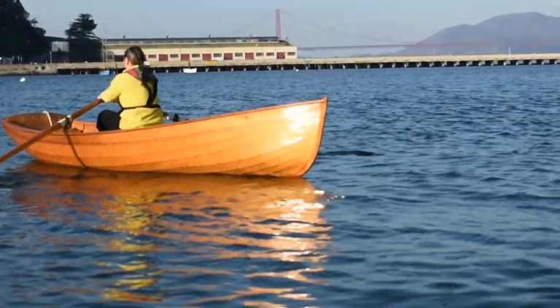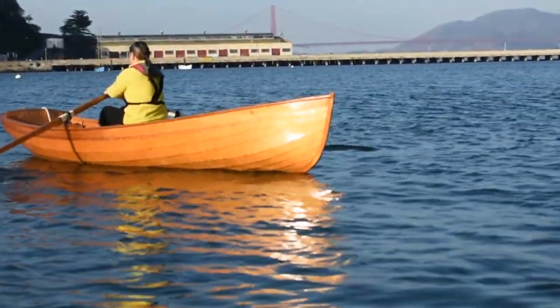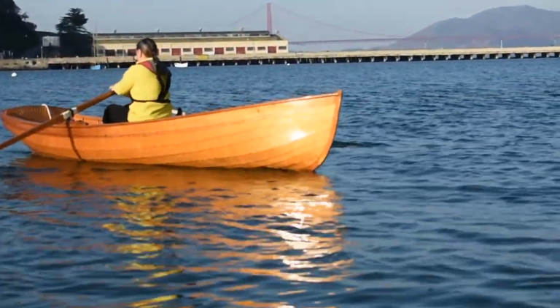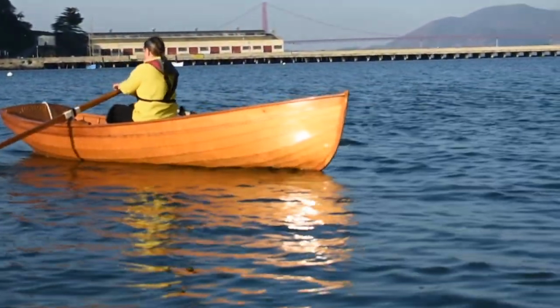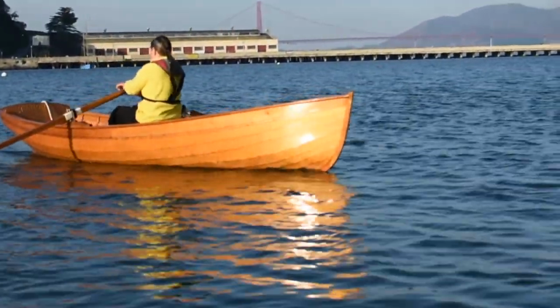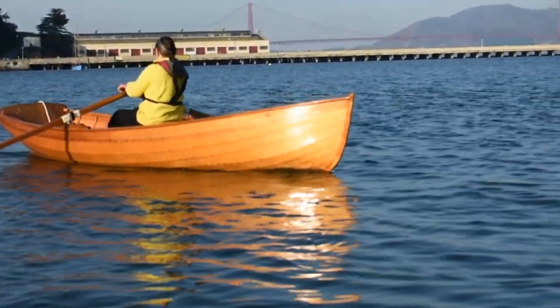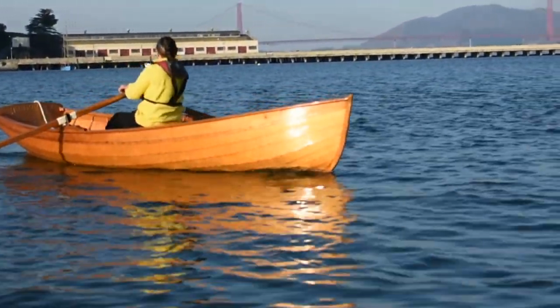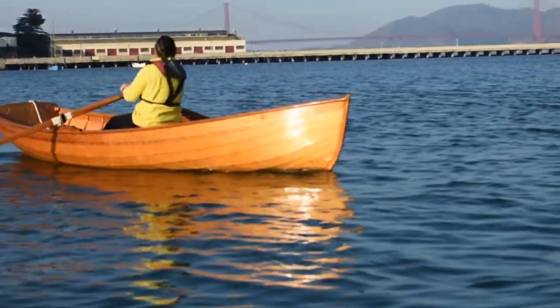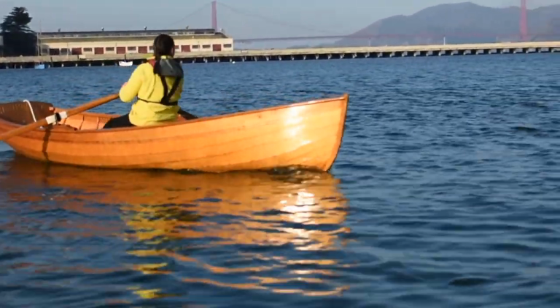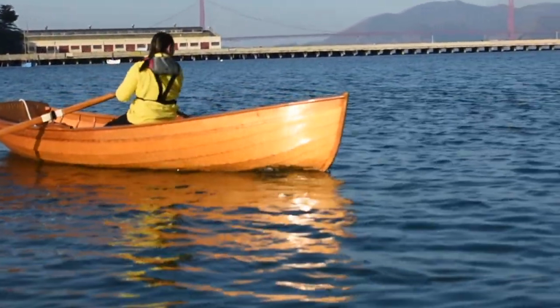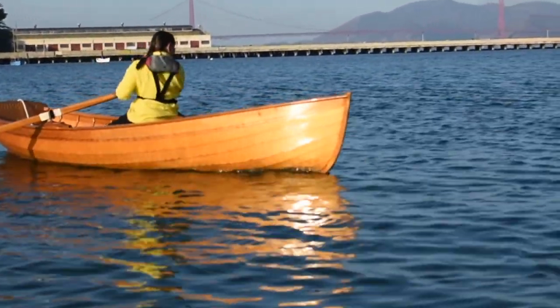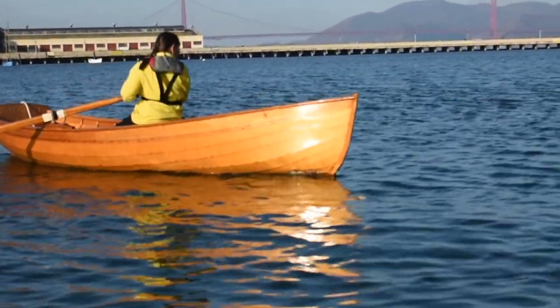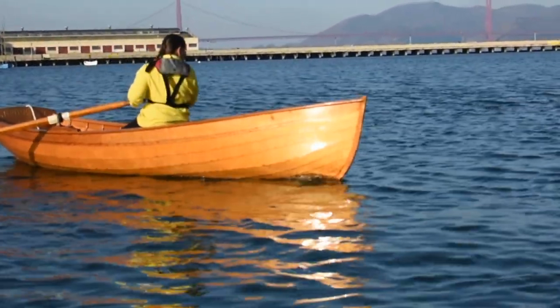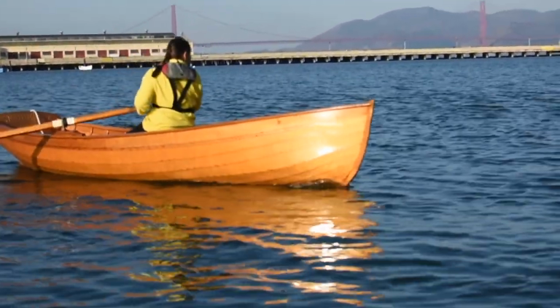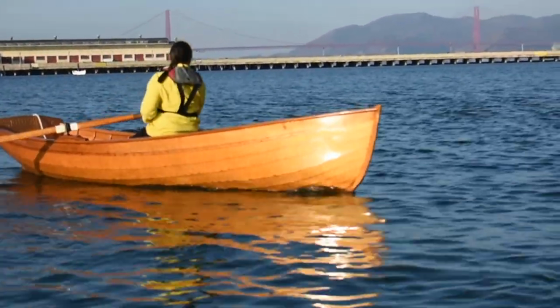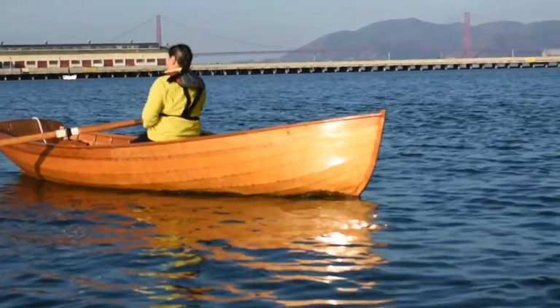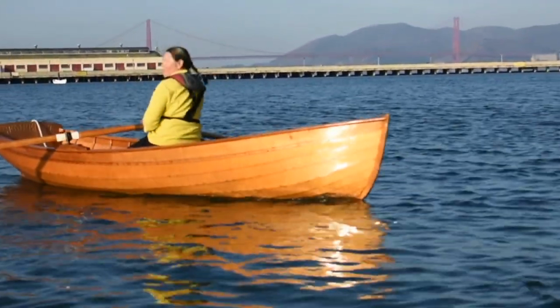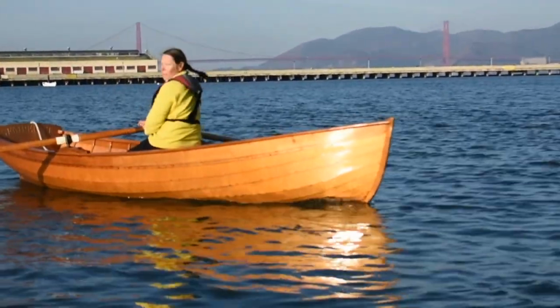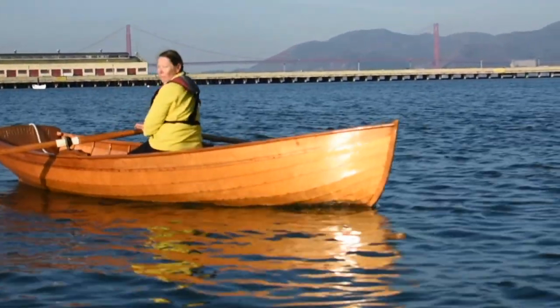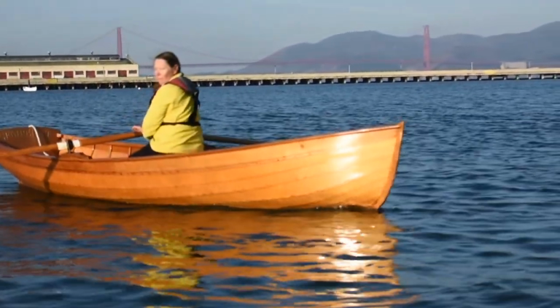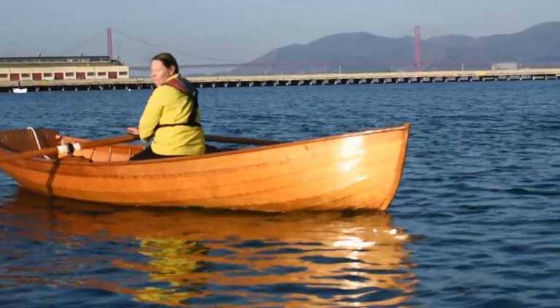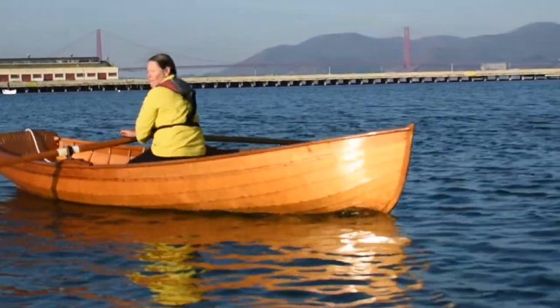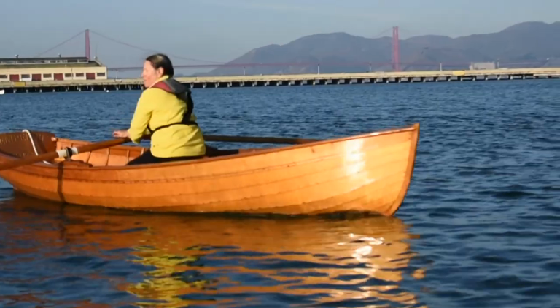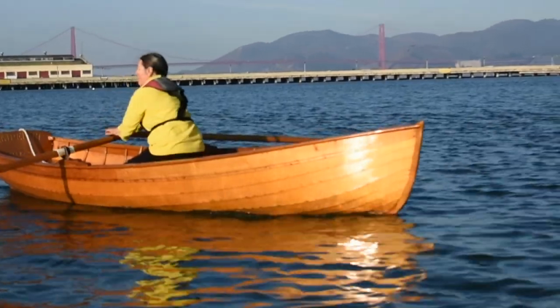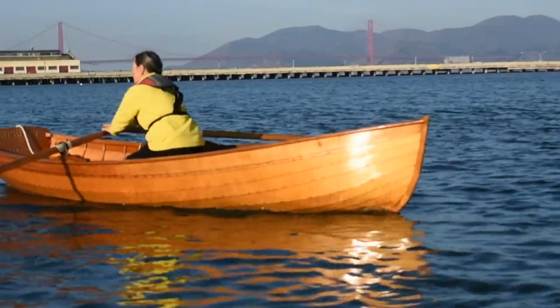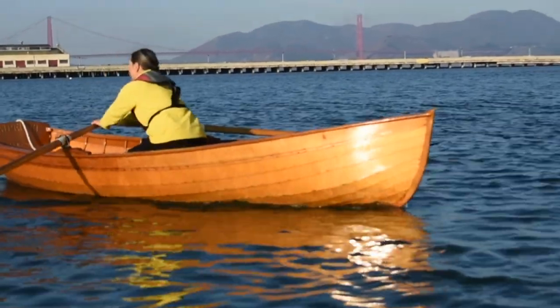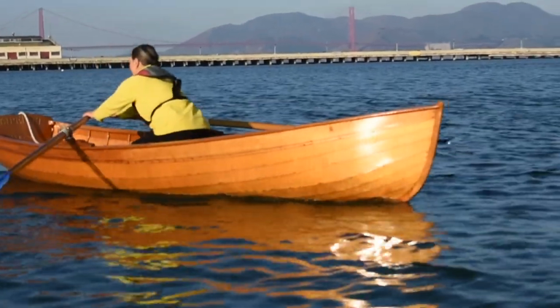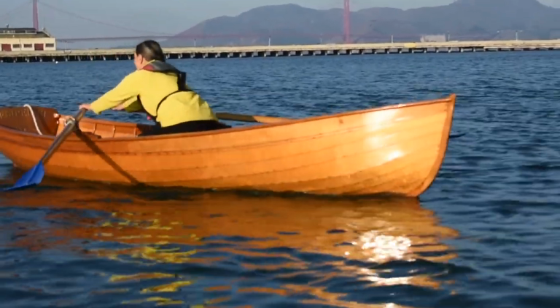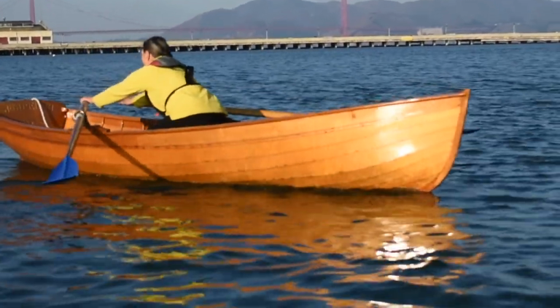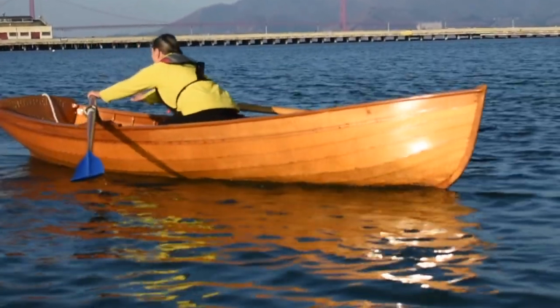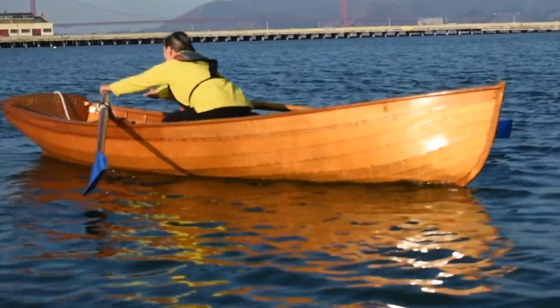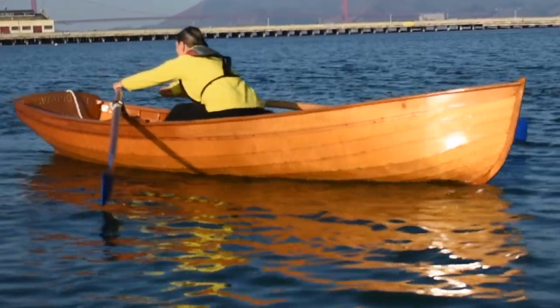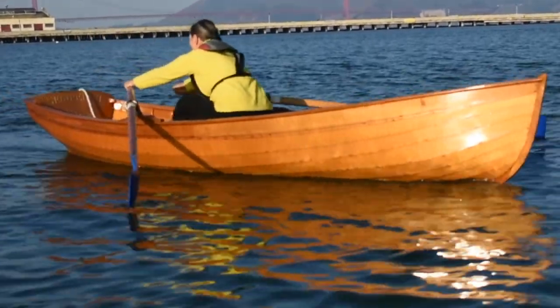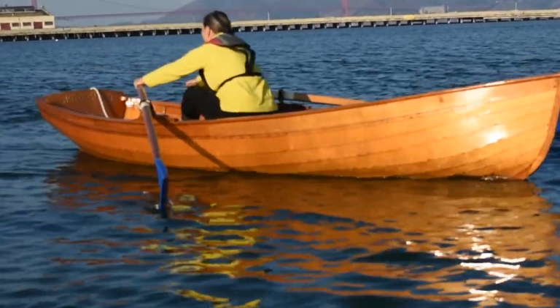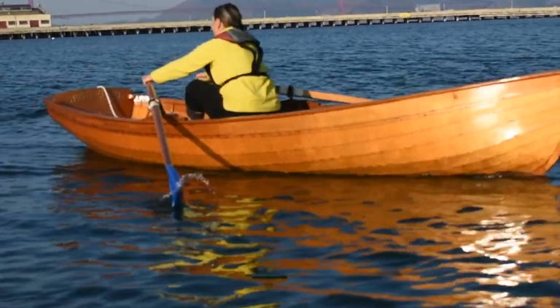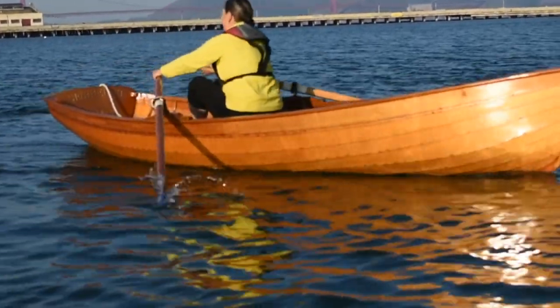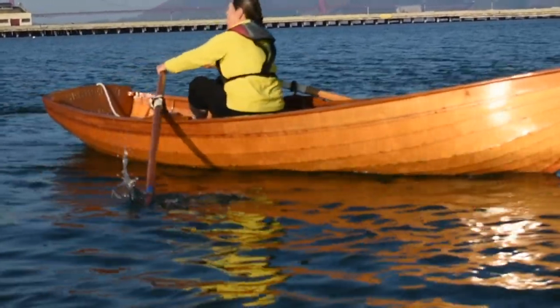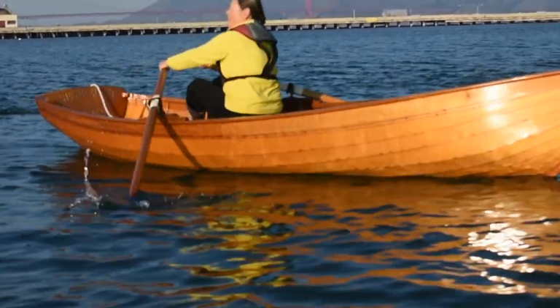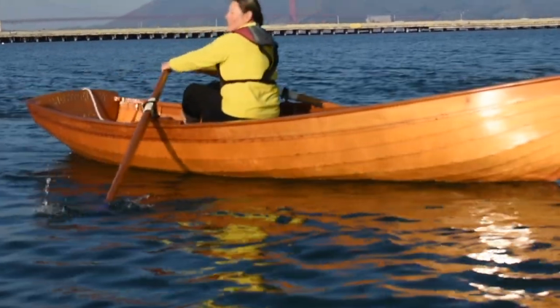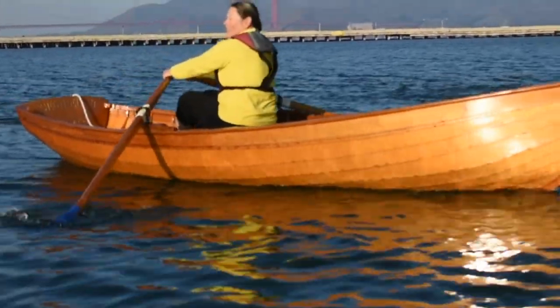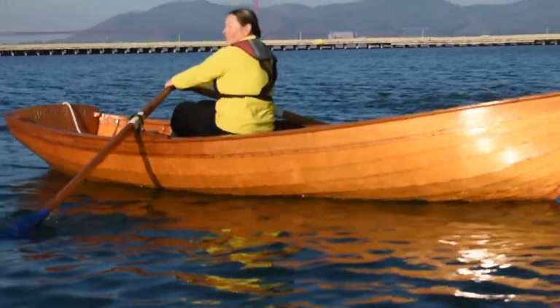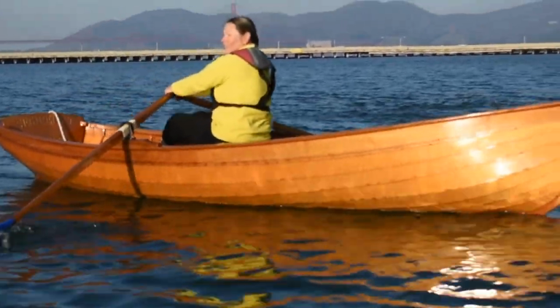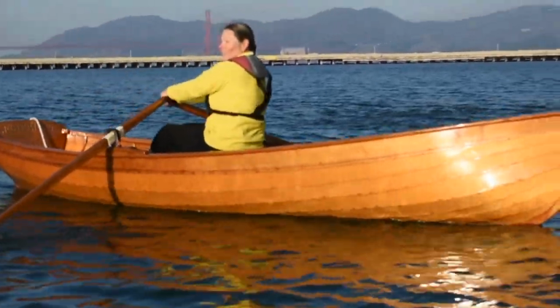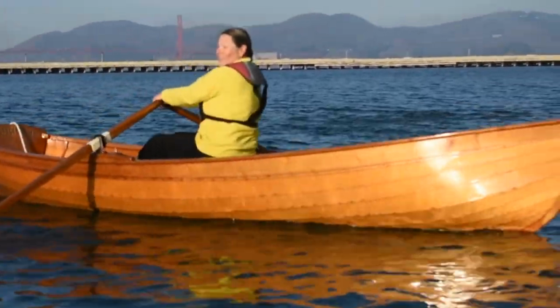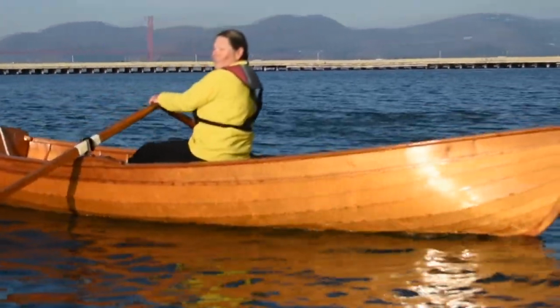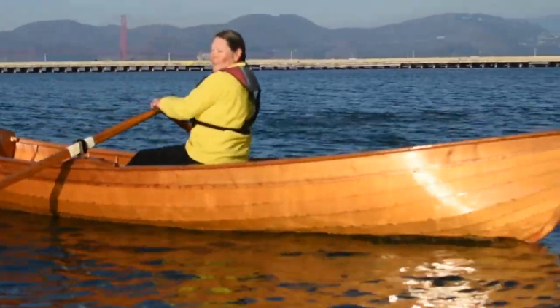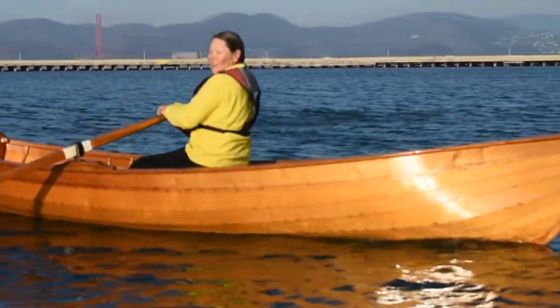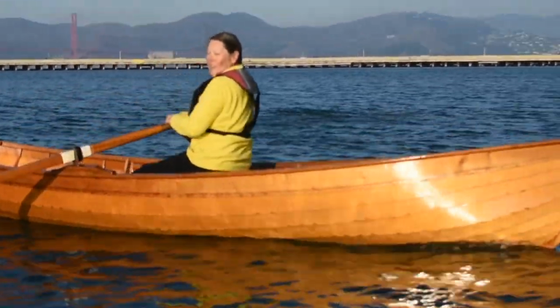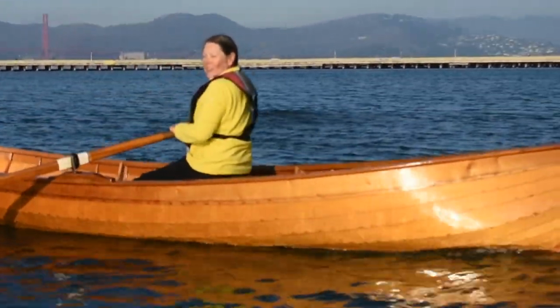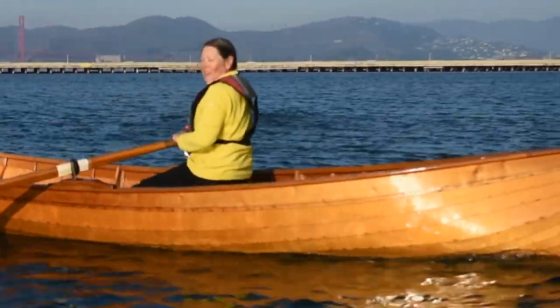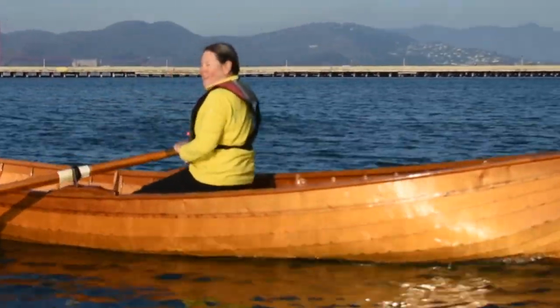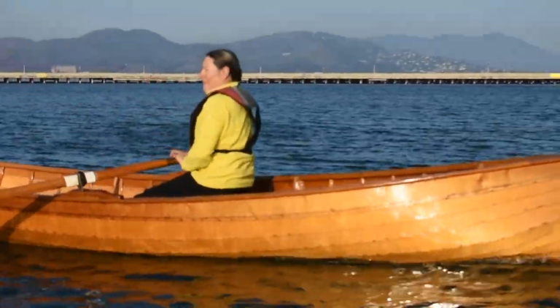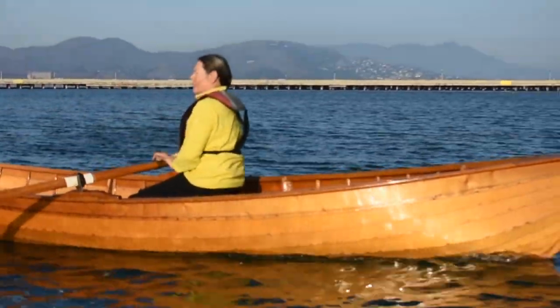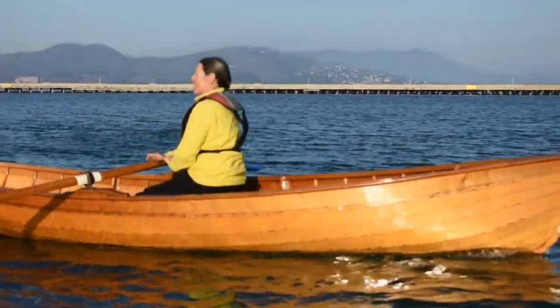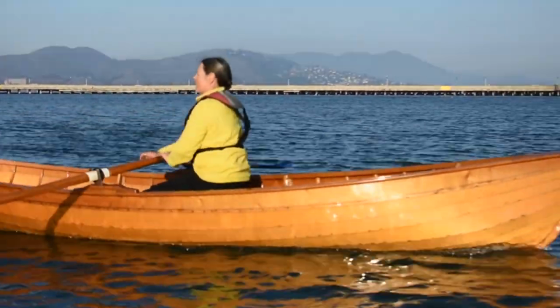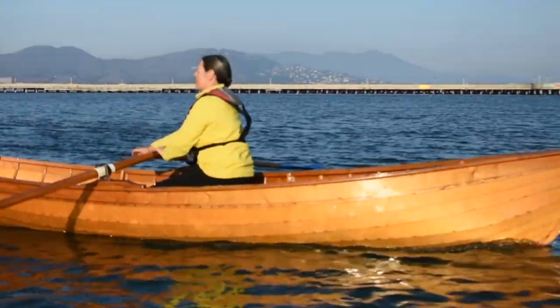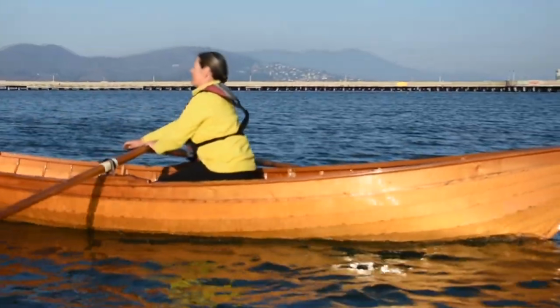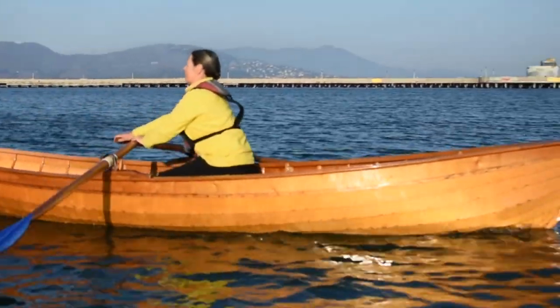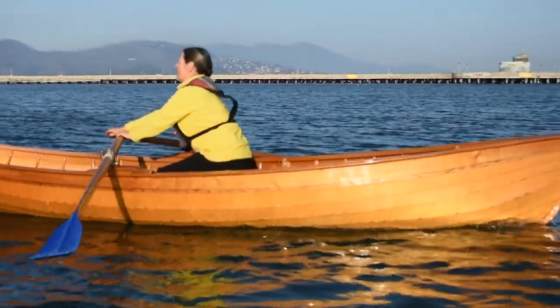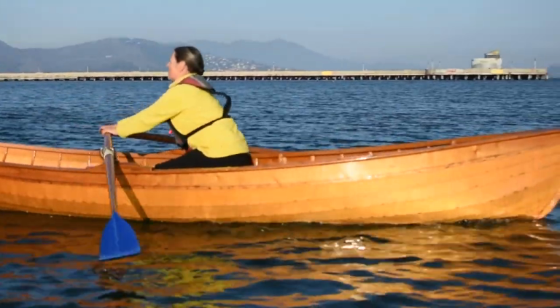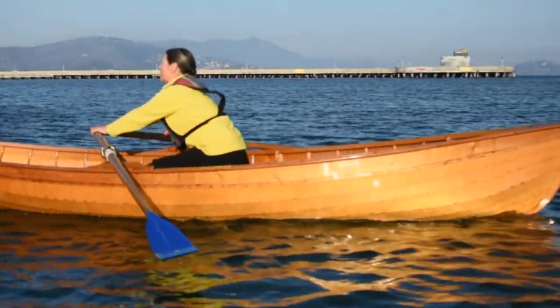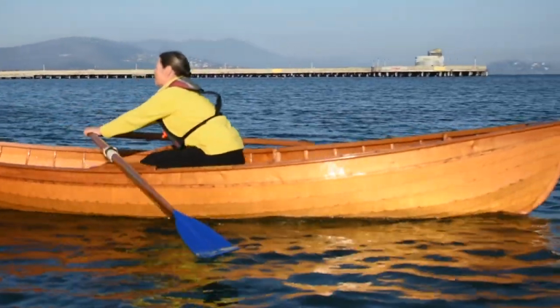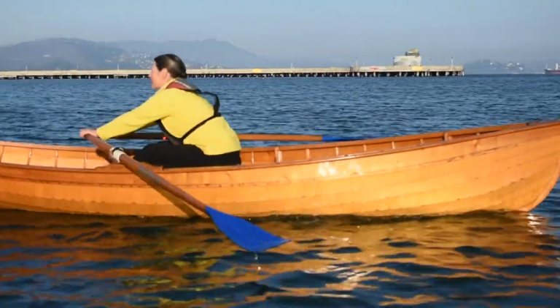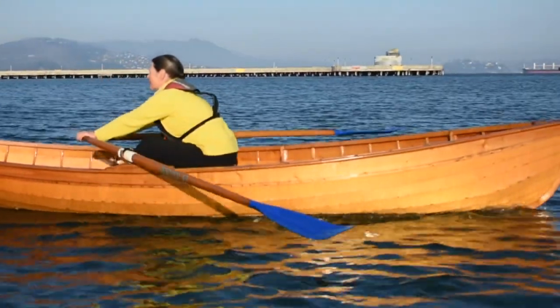Hello Dolphin Club rowers! In this video you will learn how to safely launch and recover one of the Dolphin Club's wooden boats.